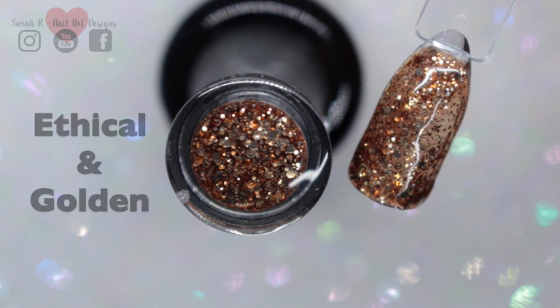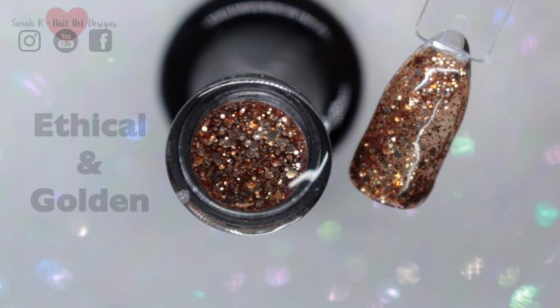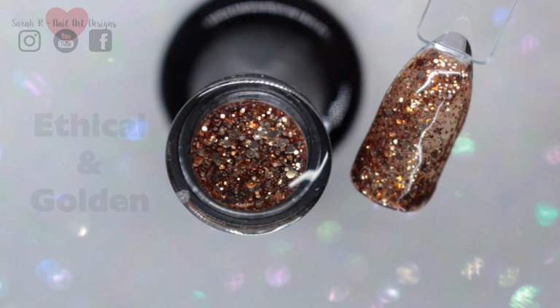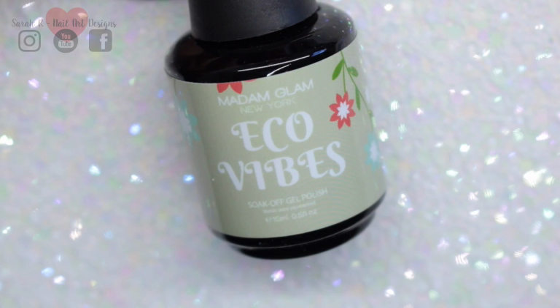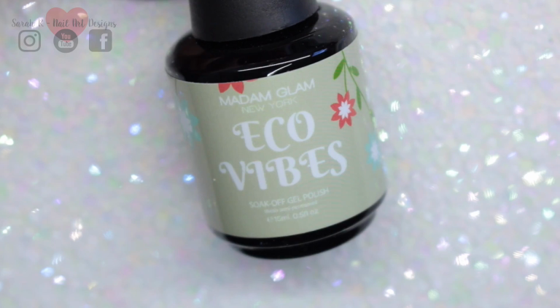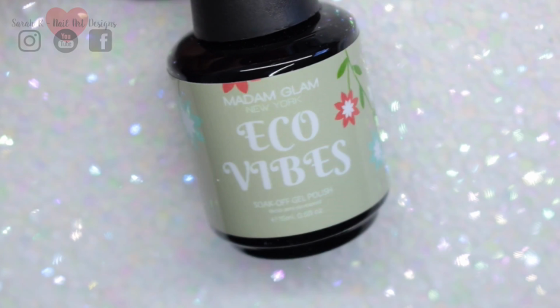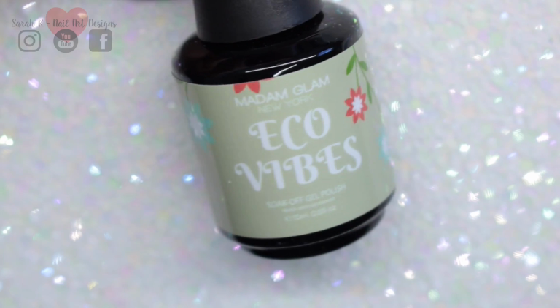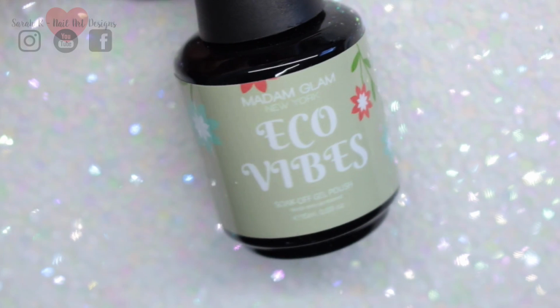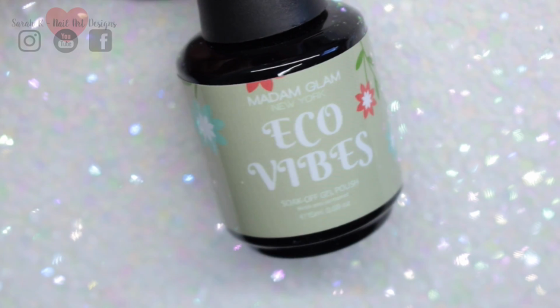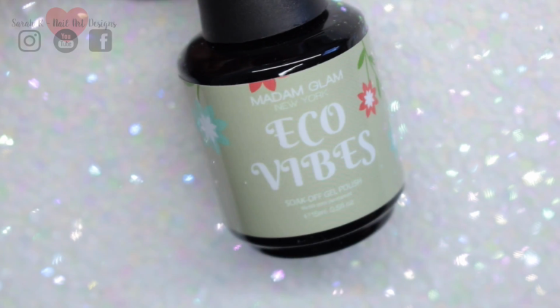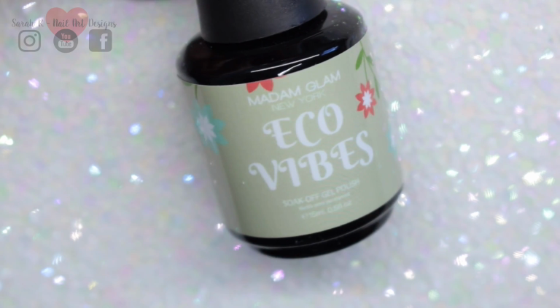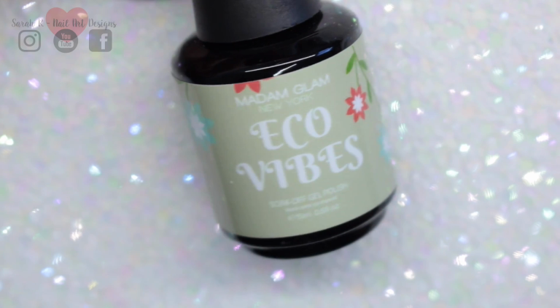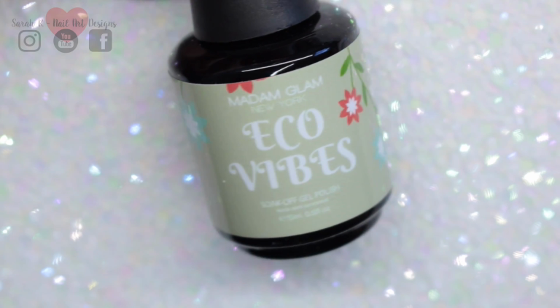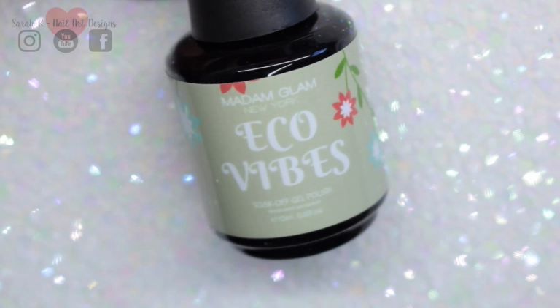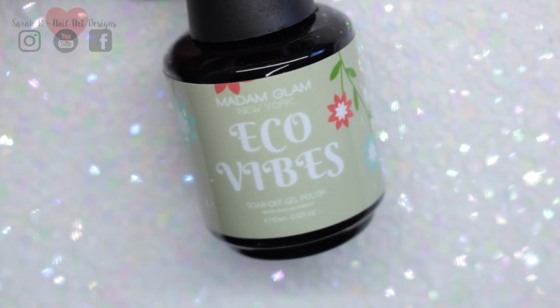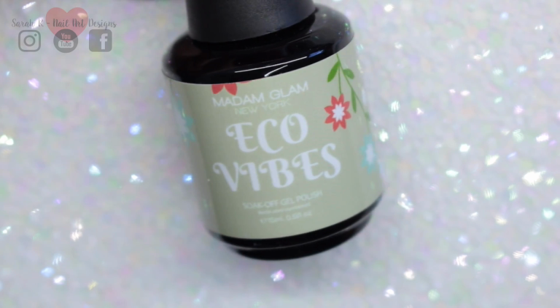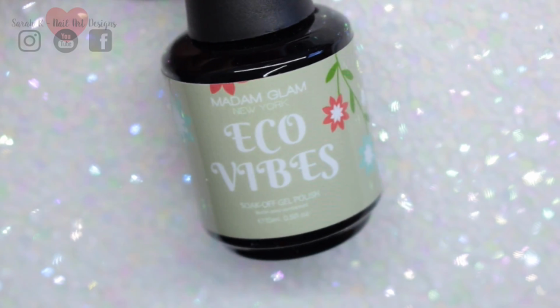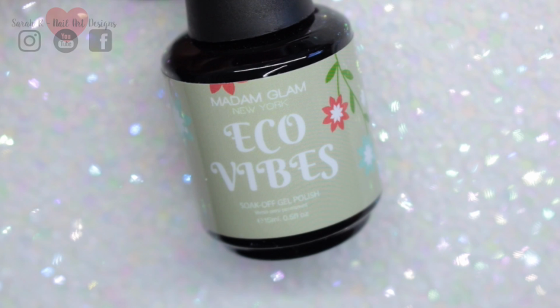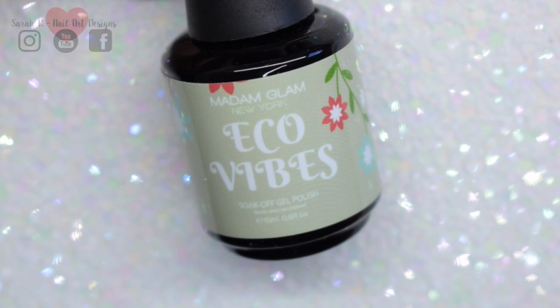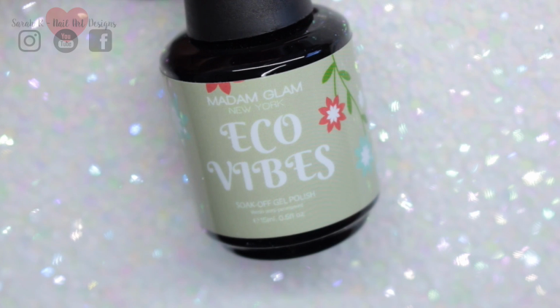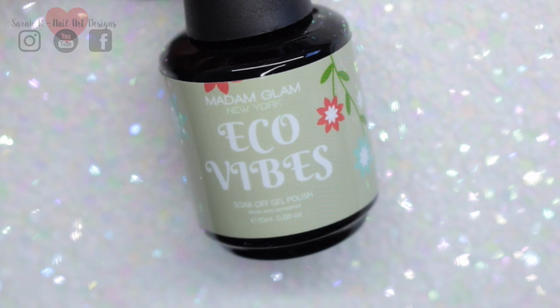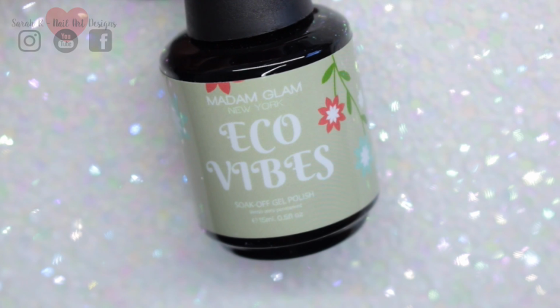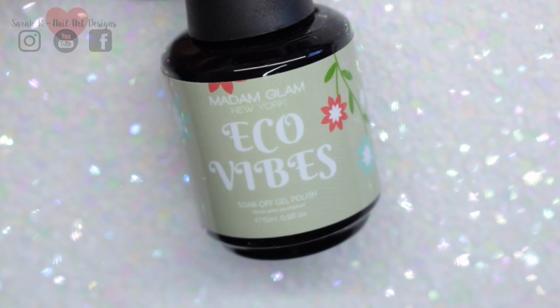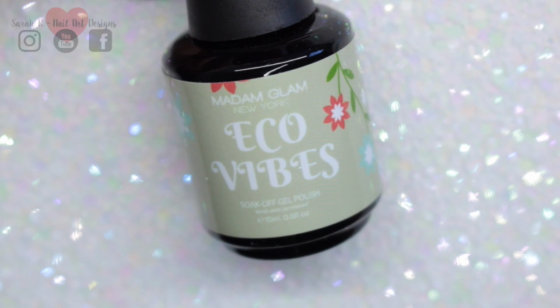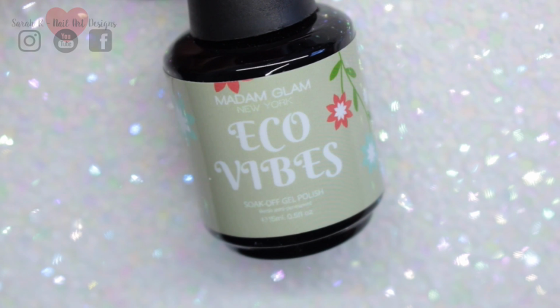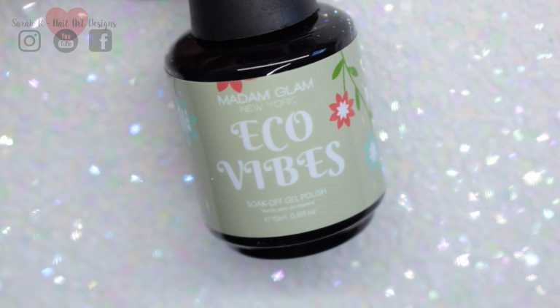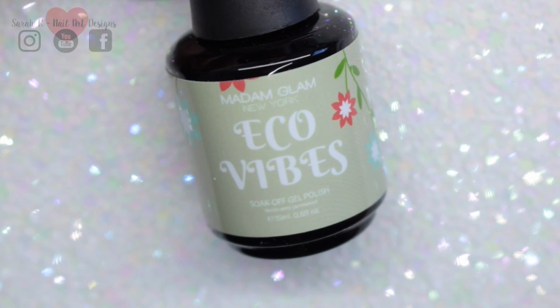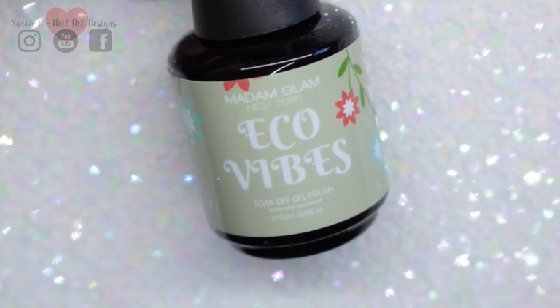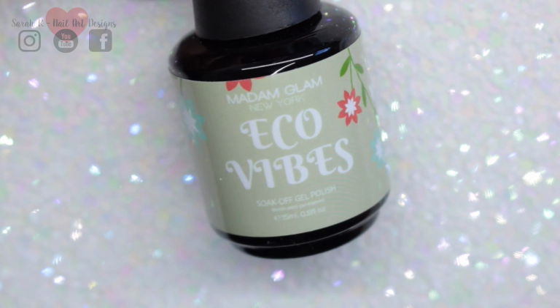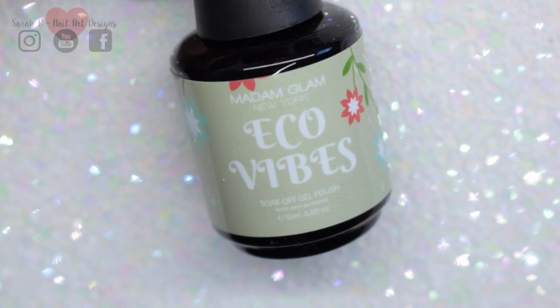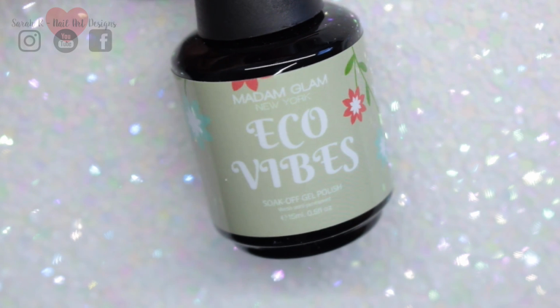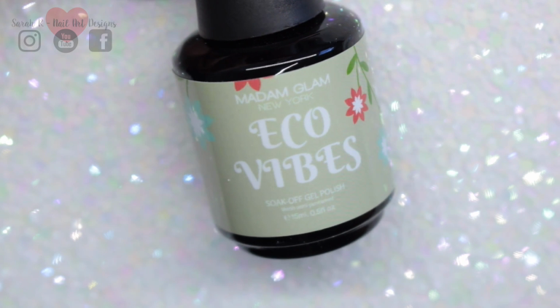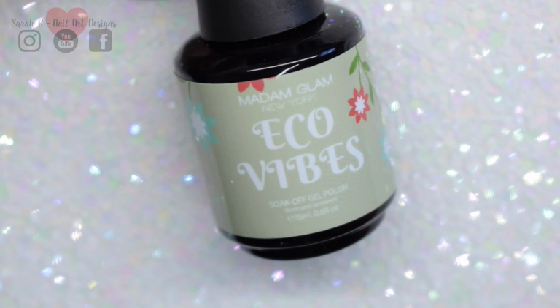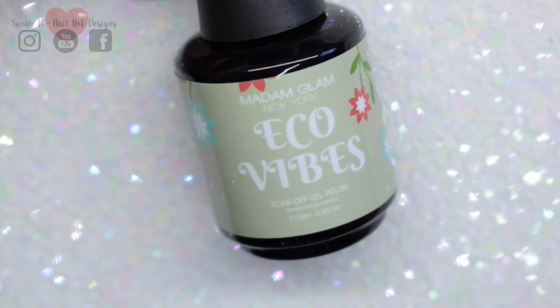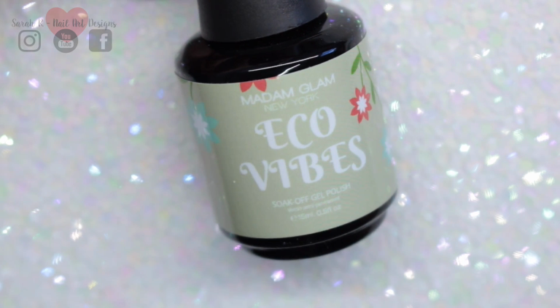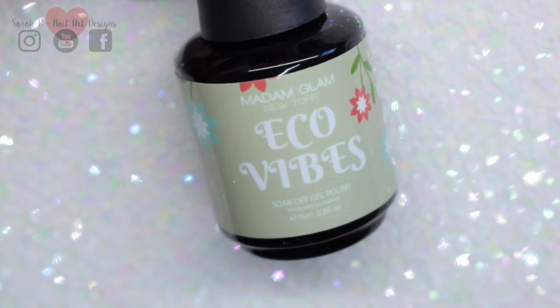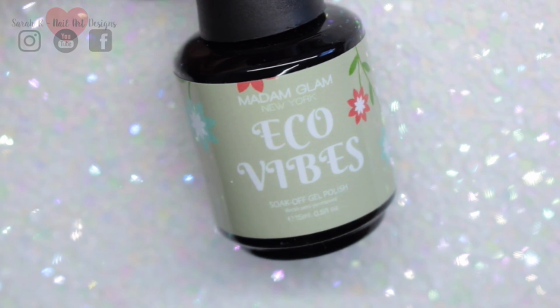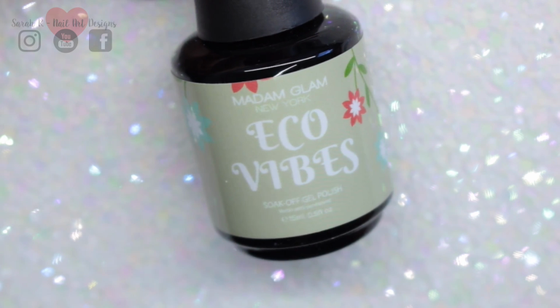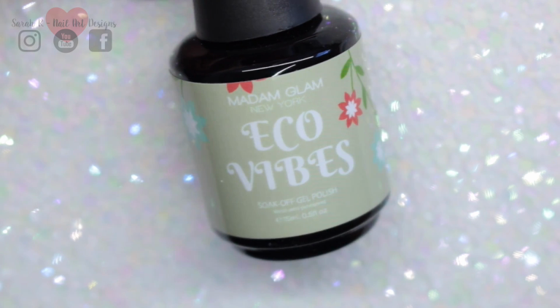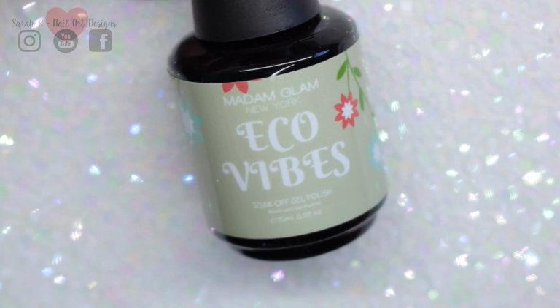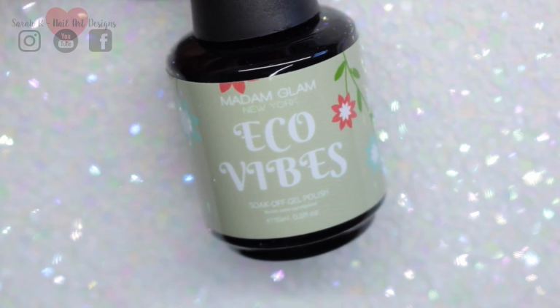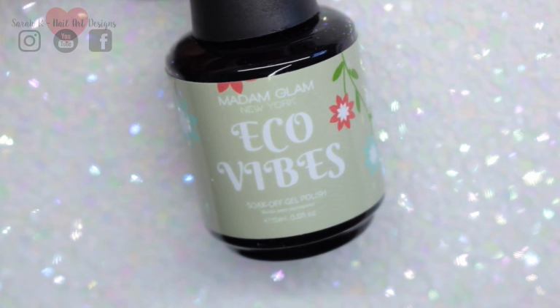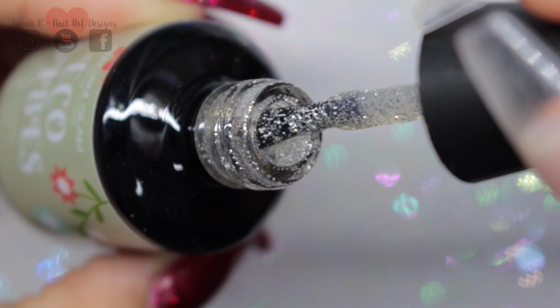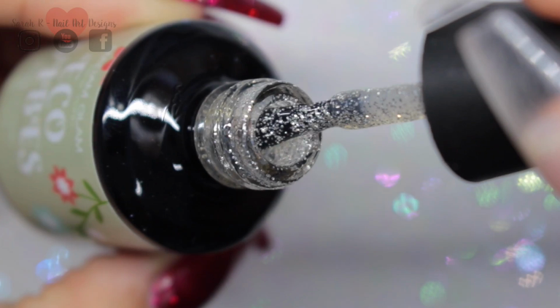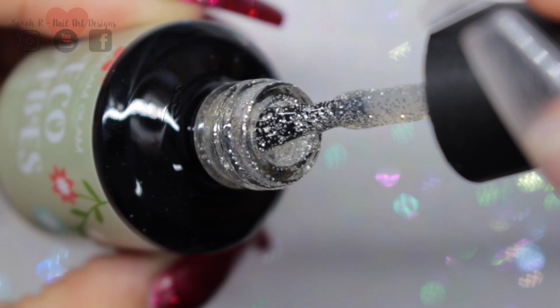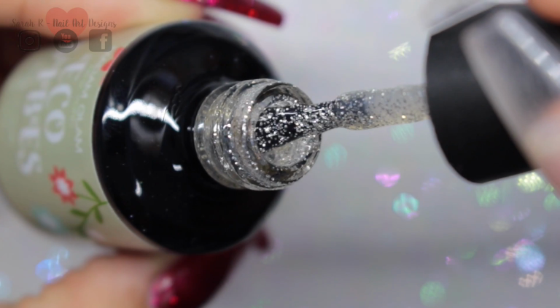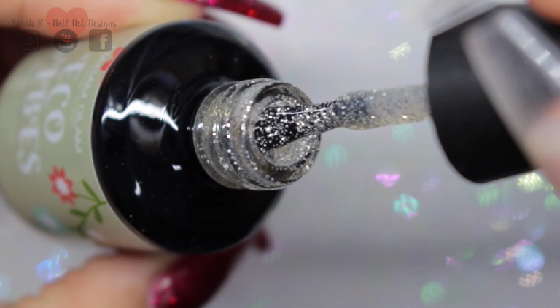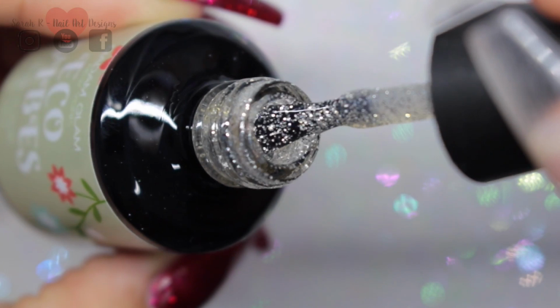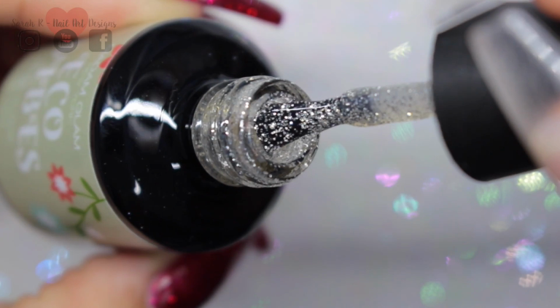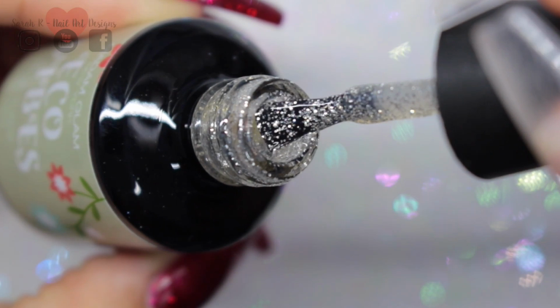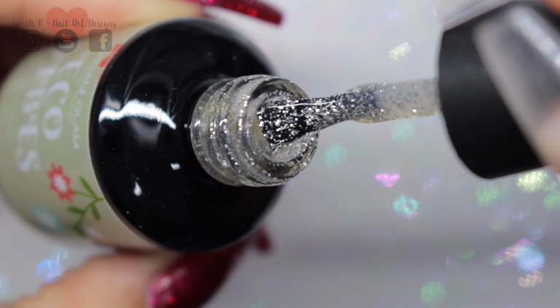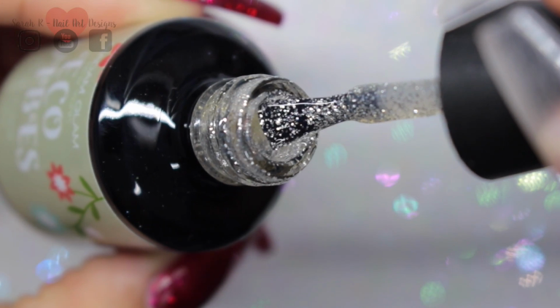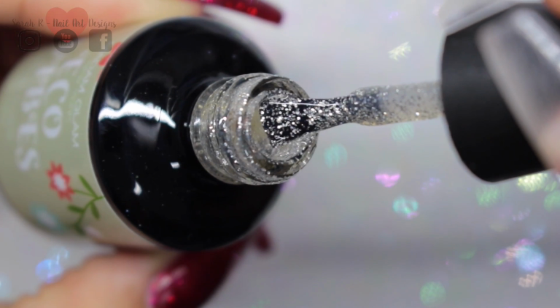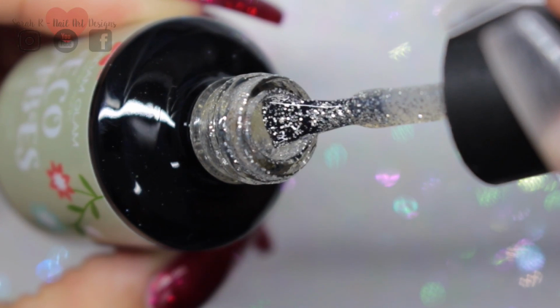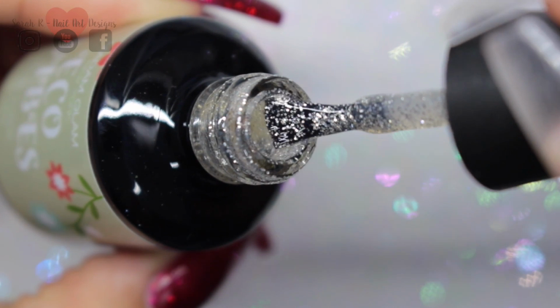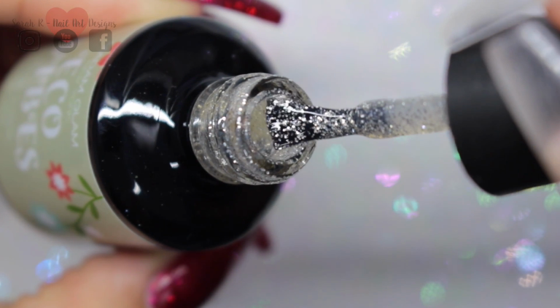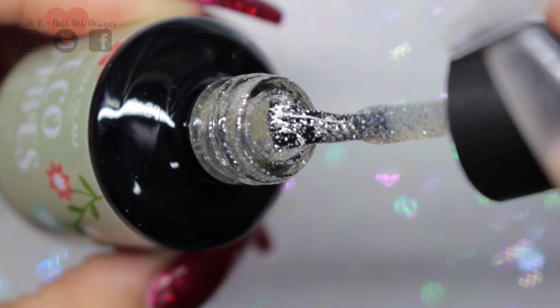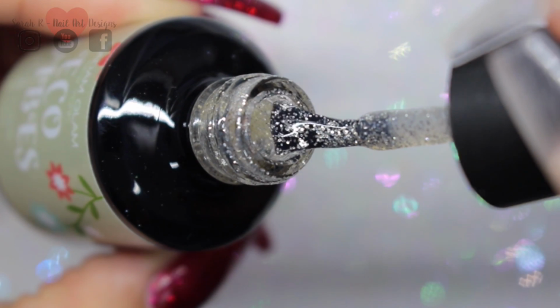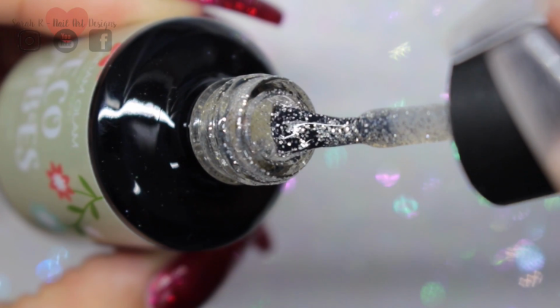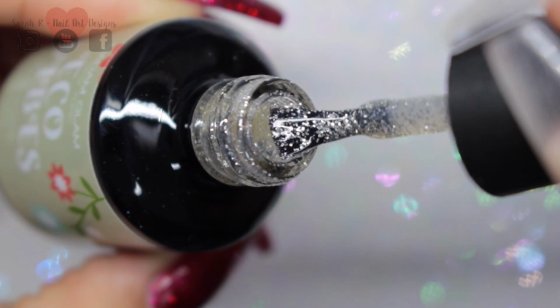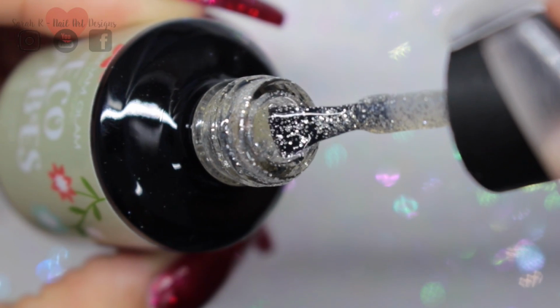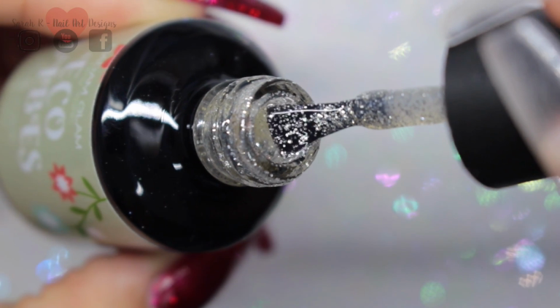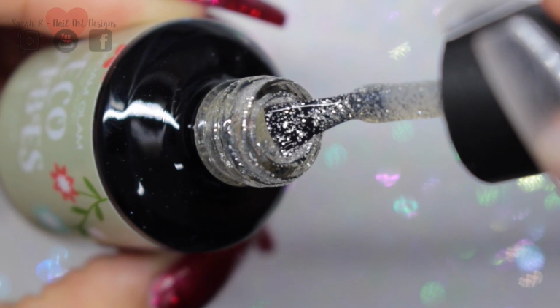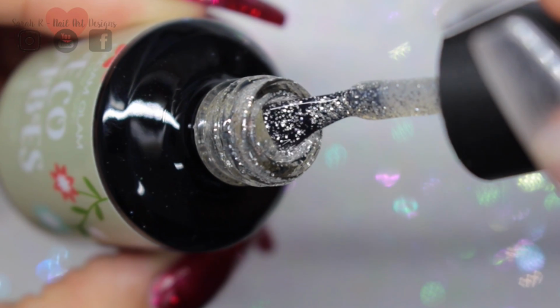And then we have Eco Vibes, so this is a clear base with teeny tiny pieces of silver.